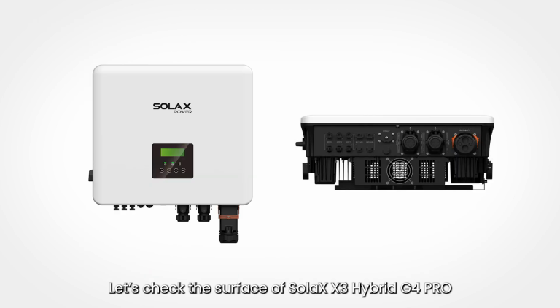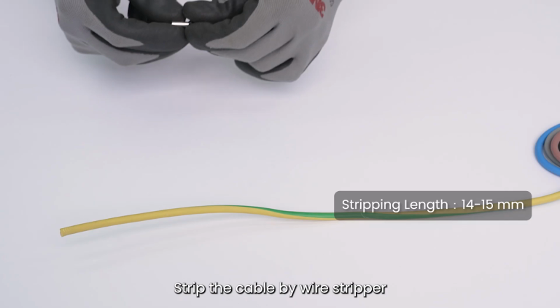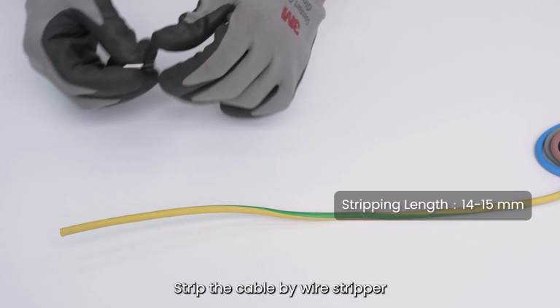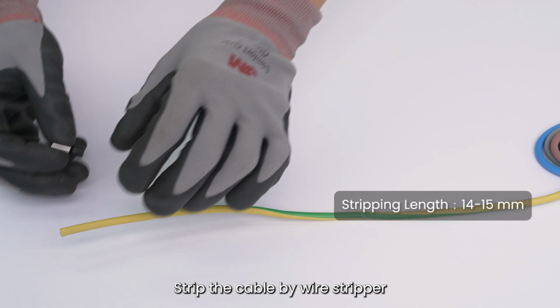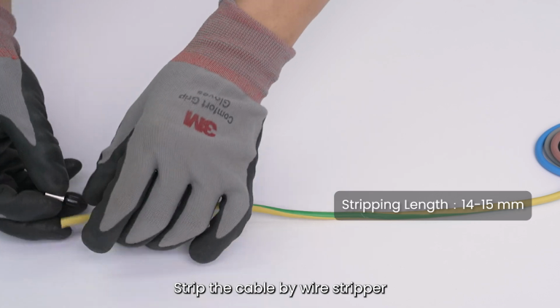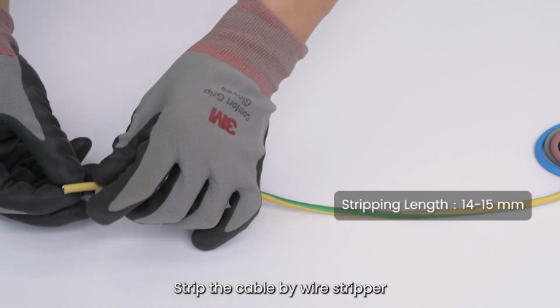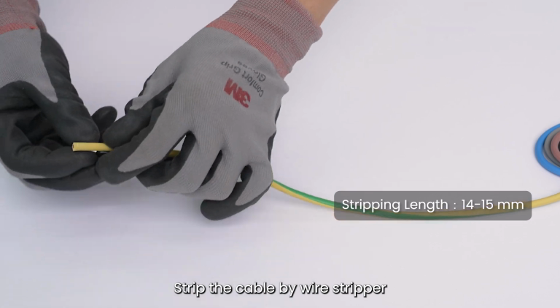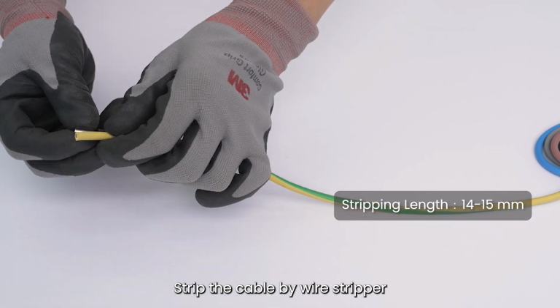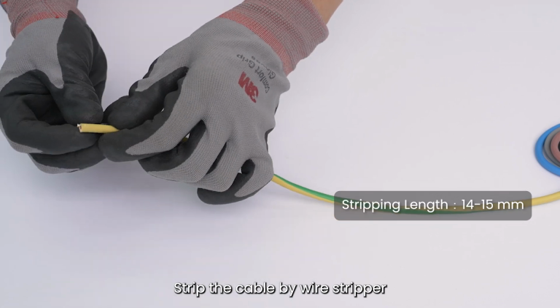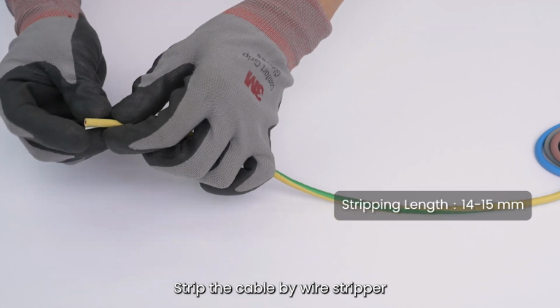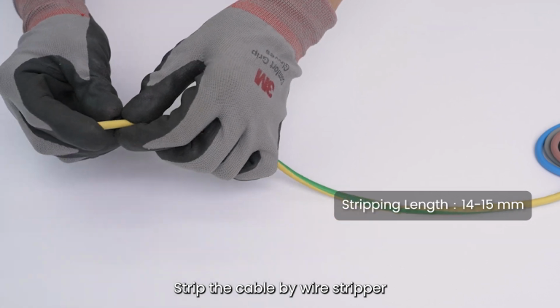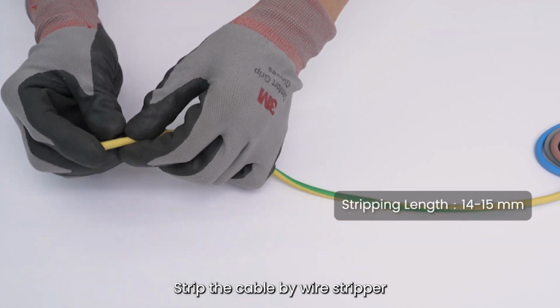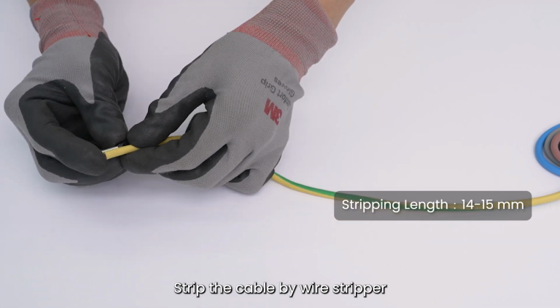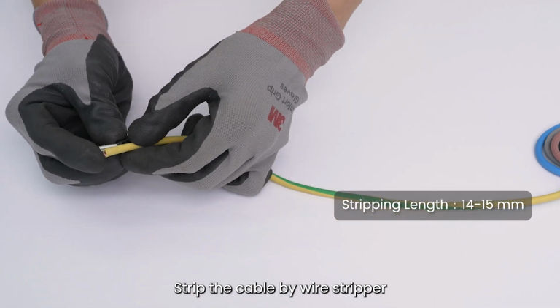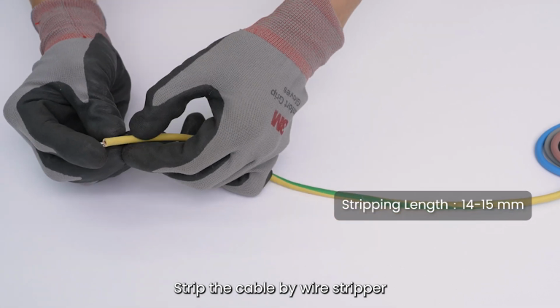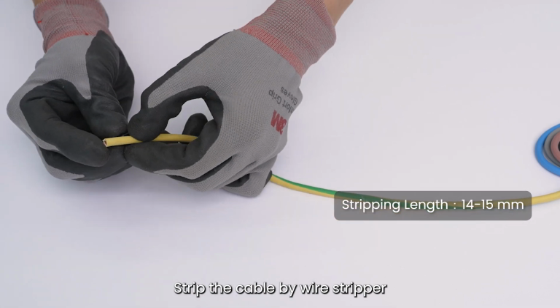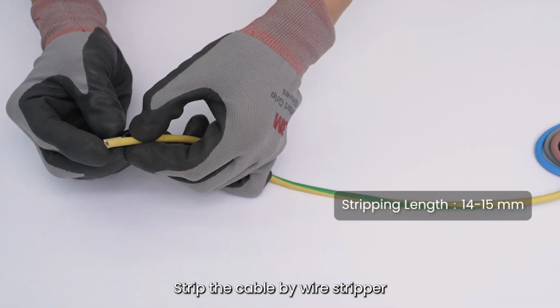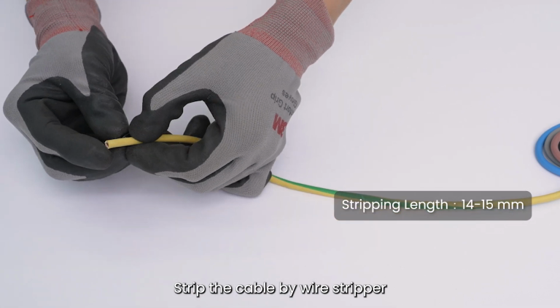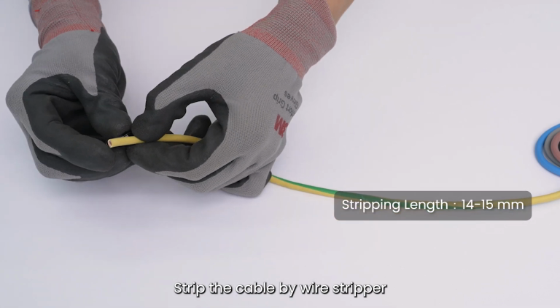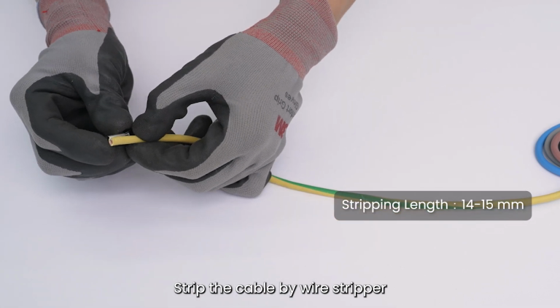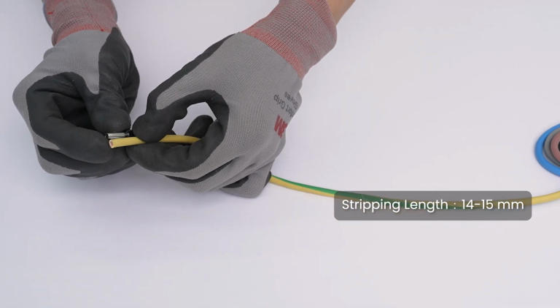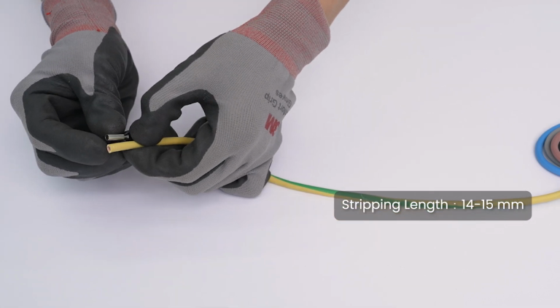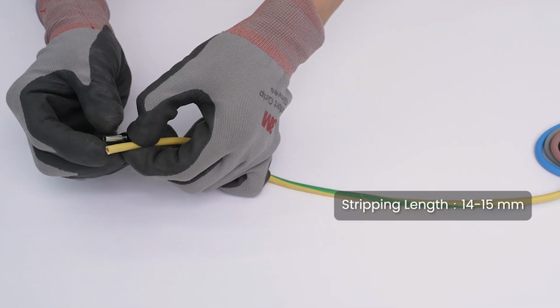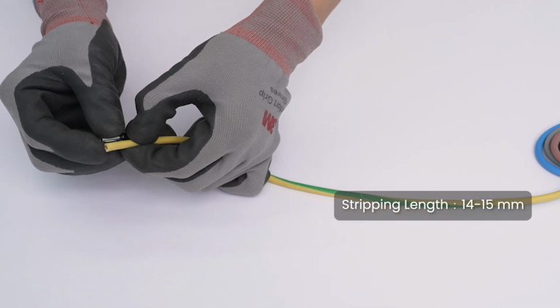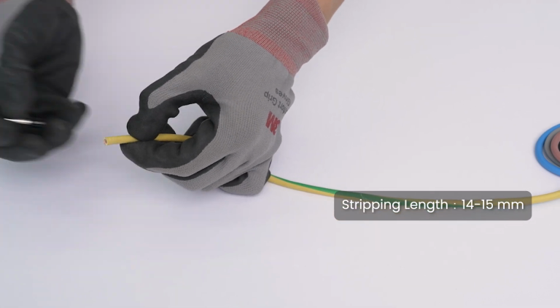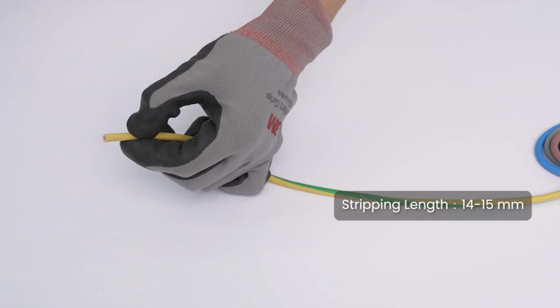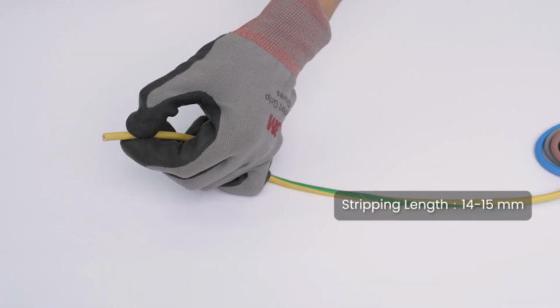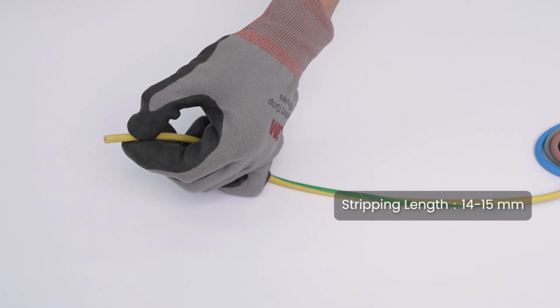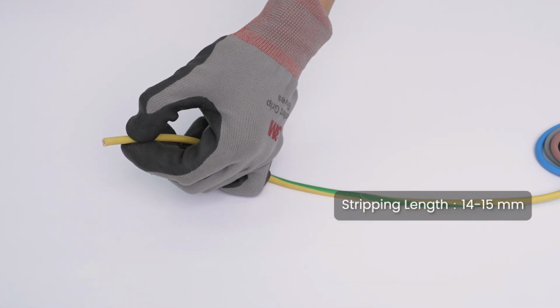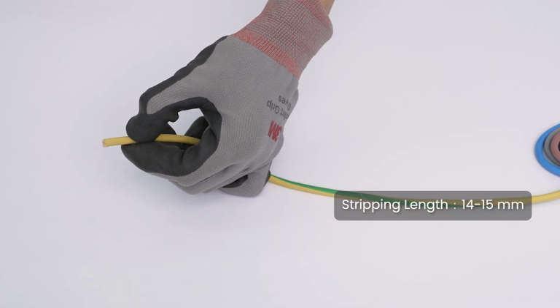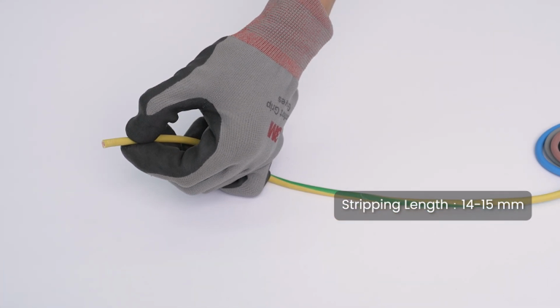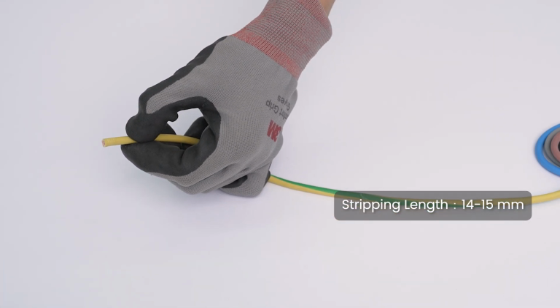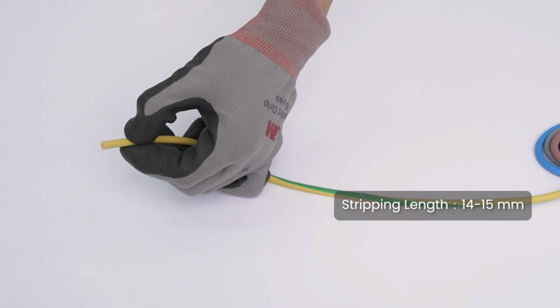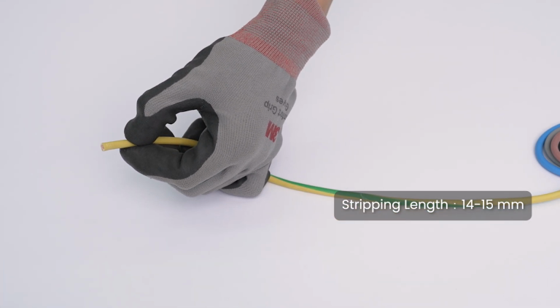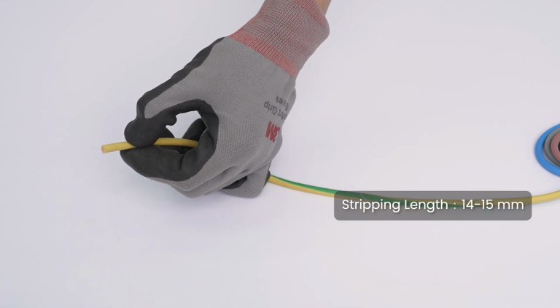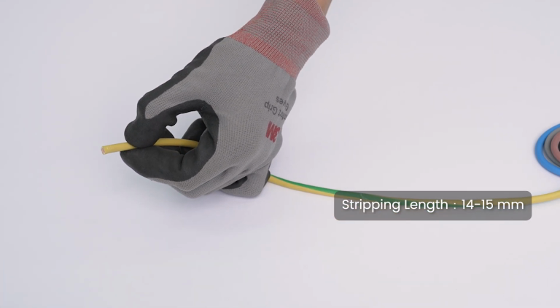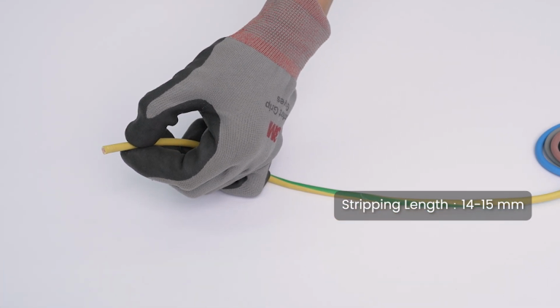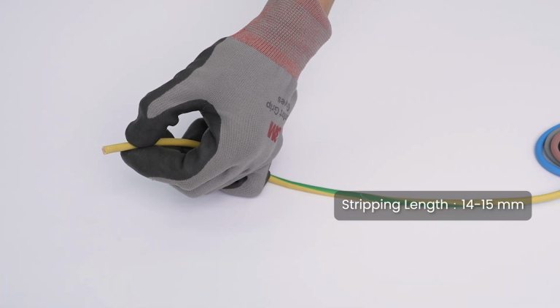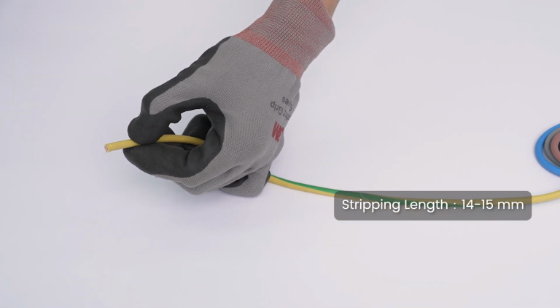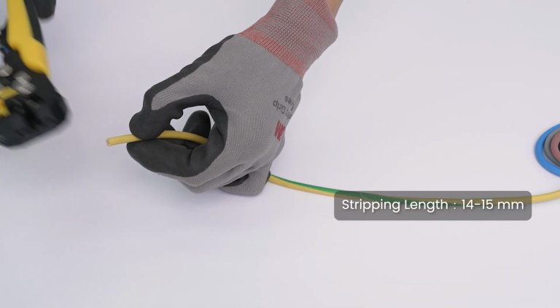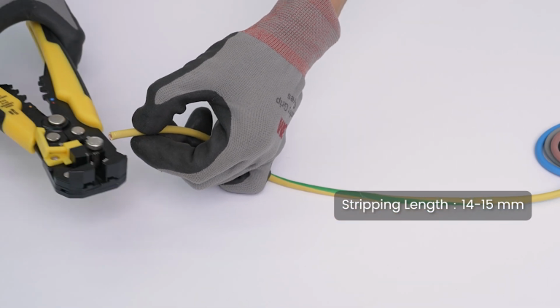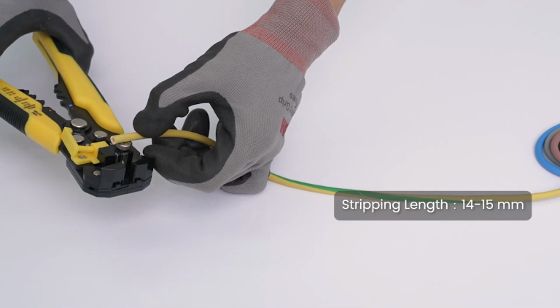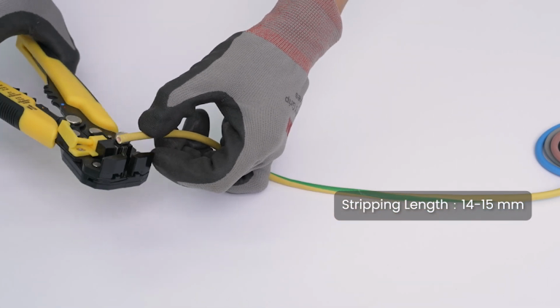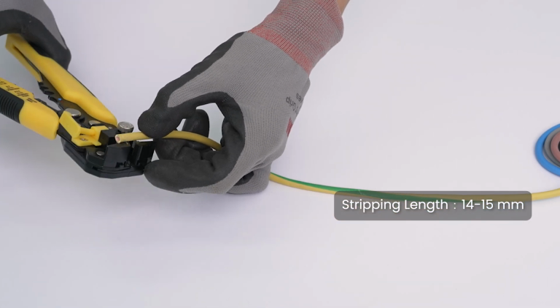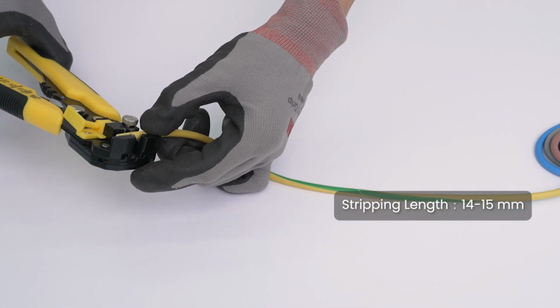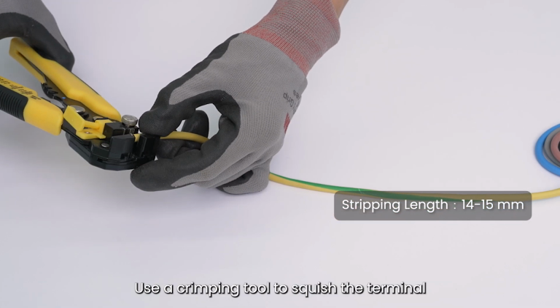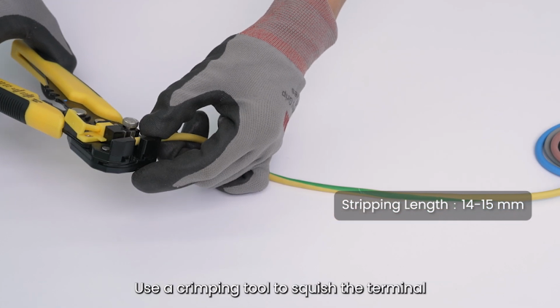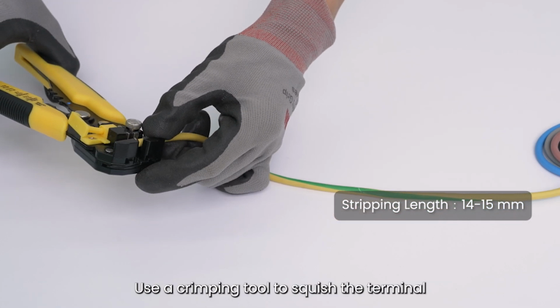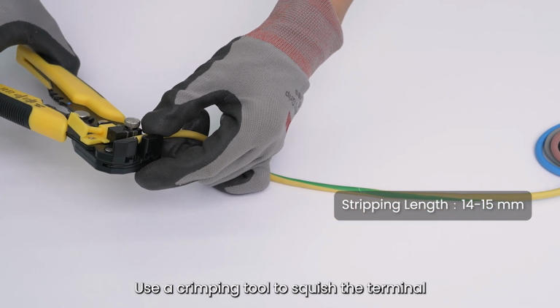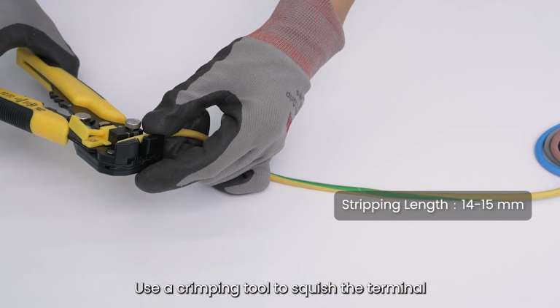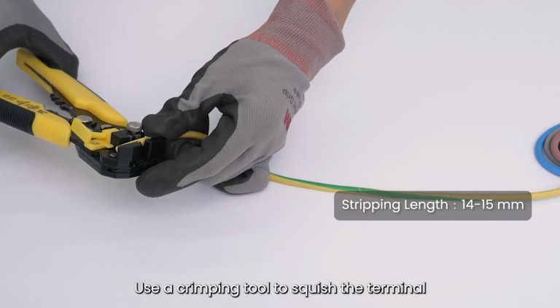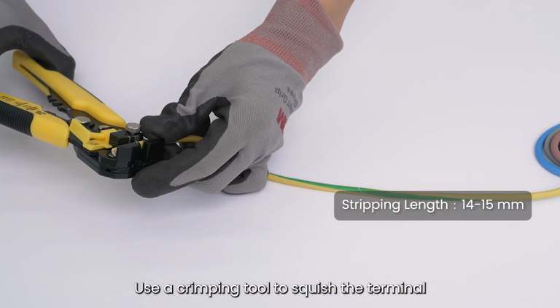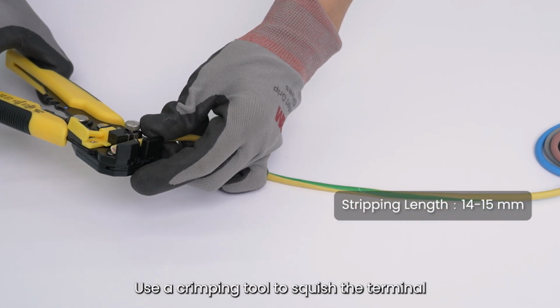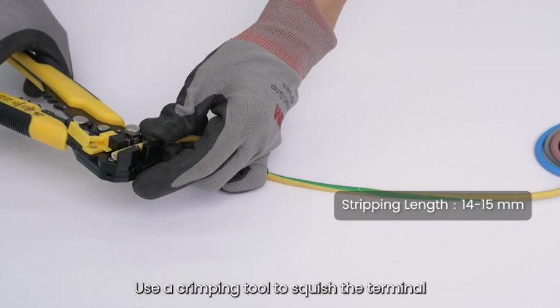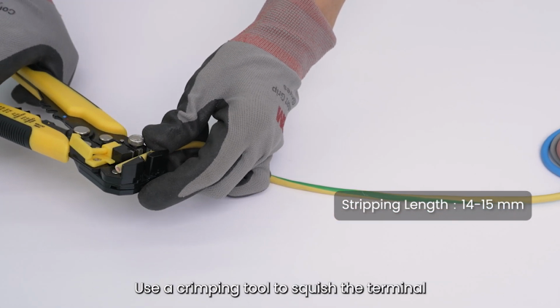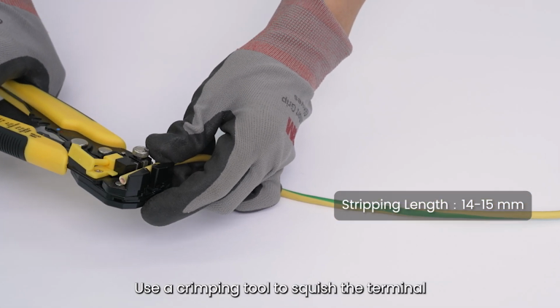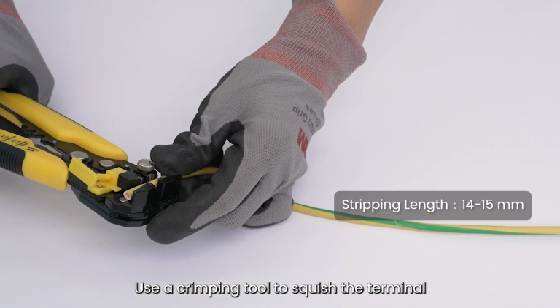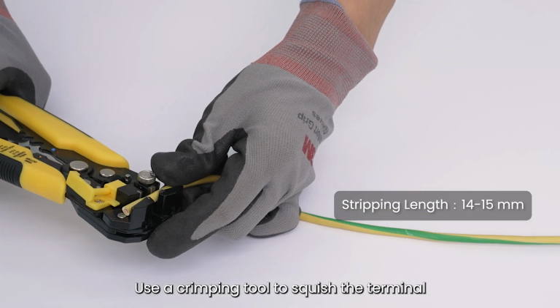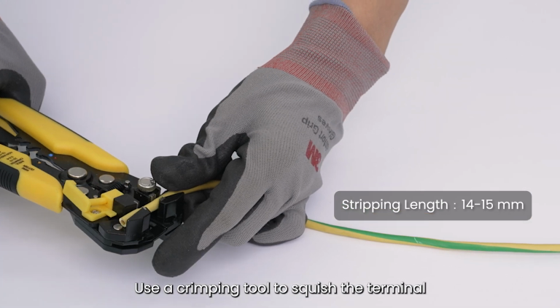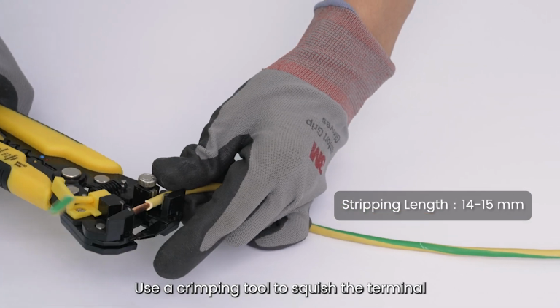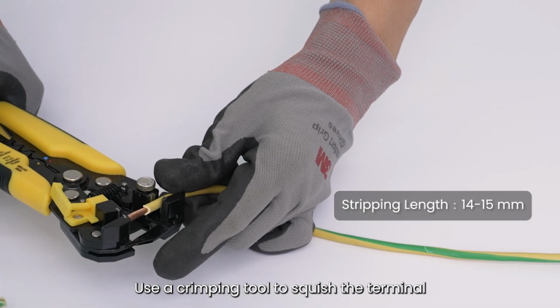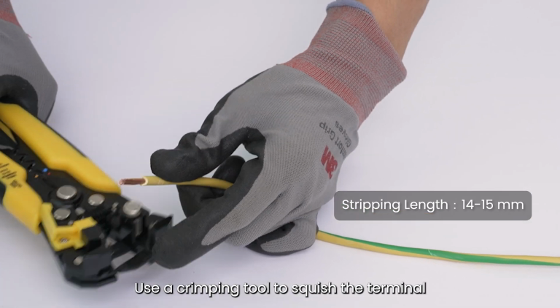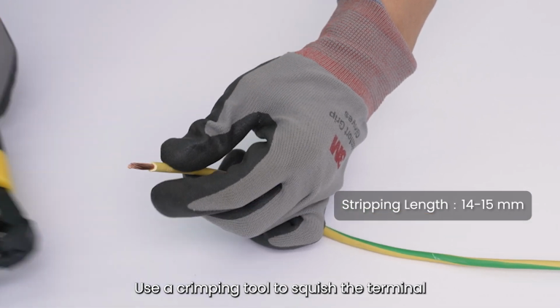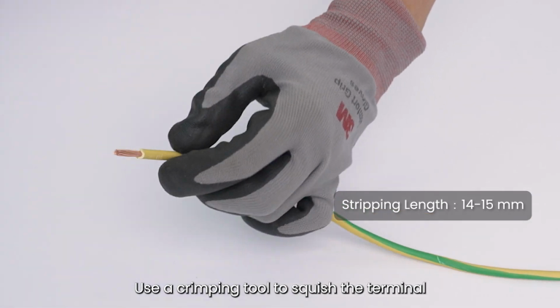Strip the cable using a wire stripper. Then use a crimping tool to squish the terminal.